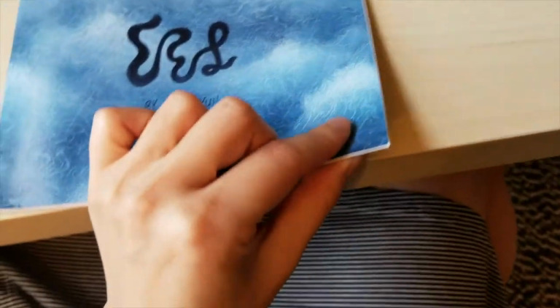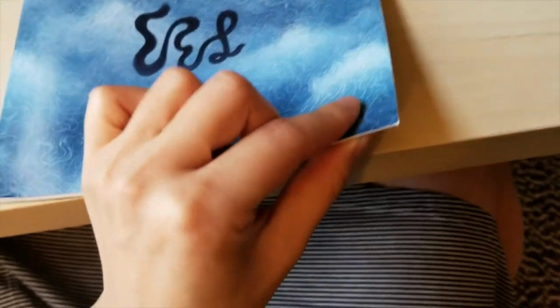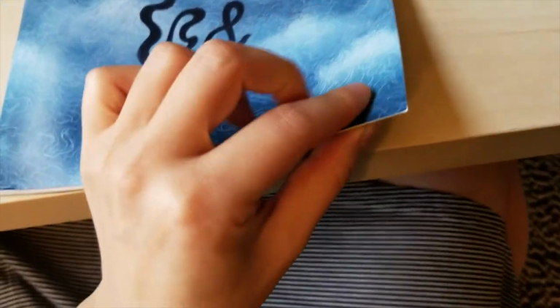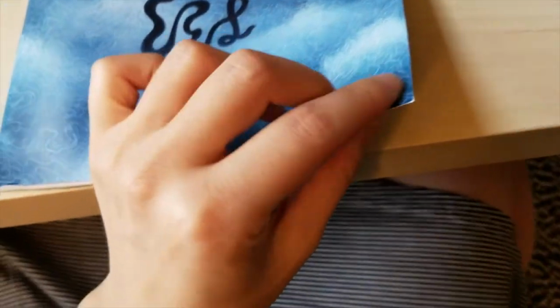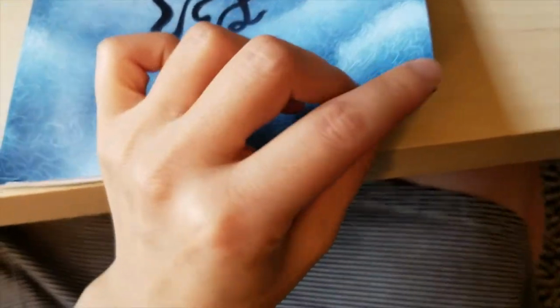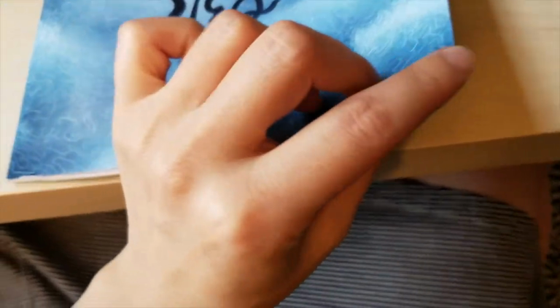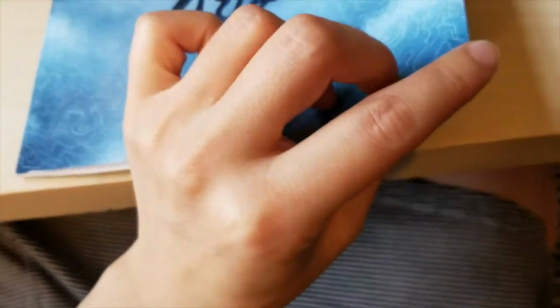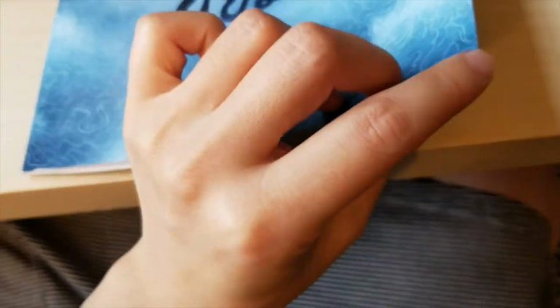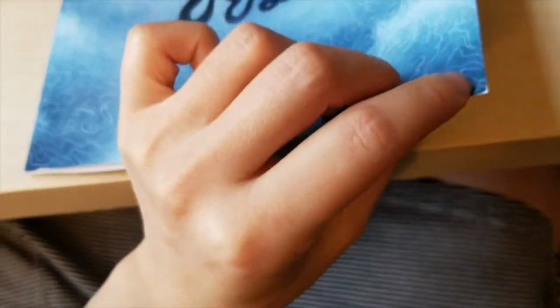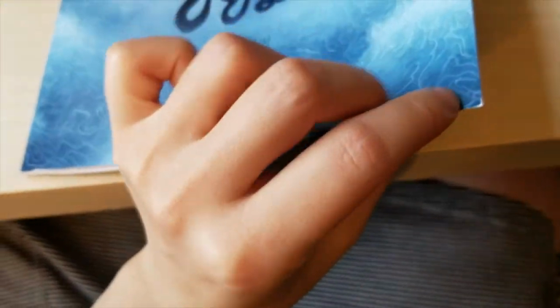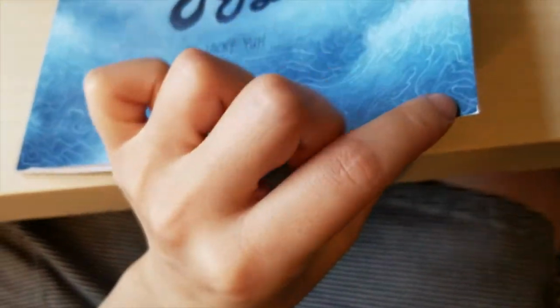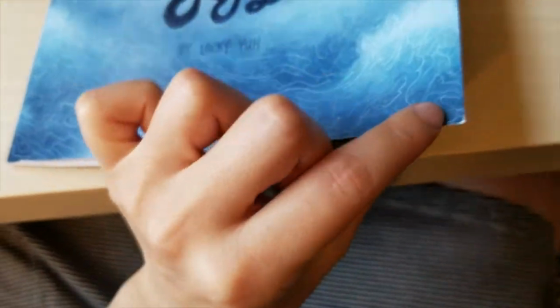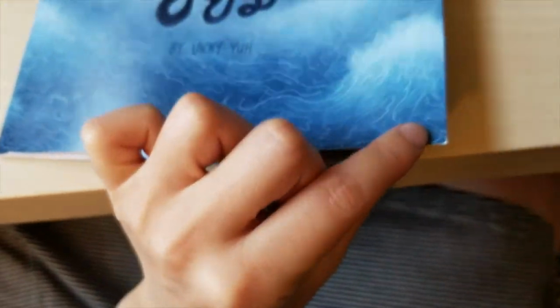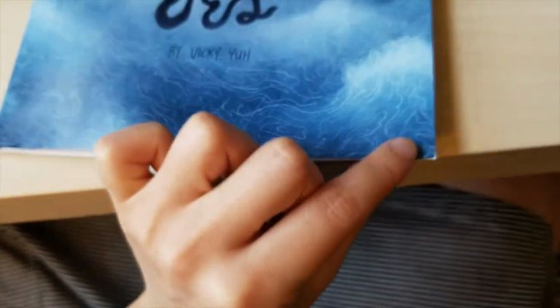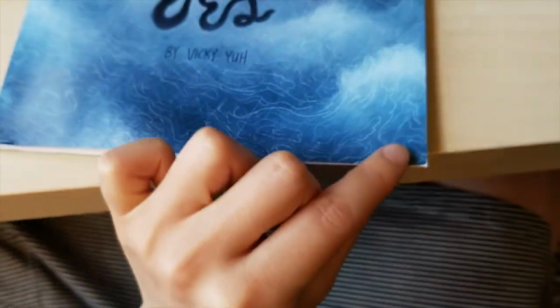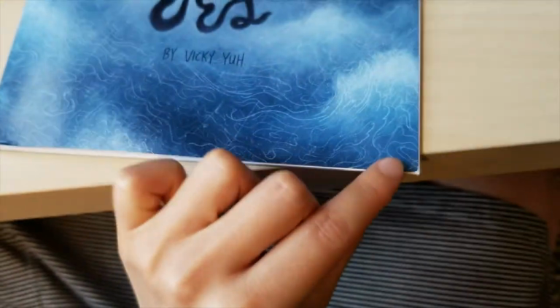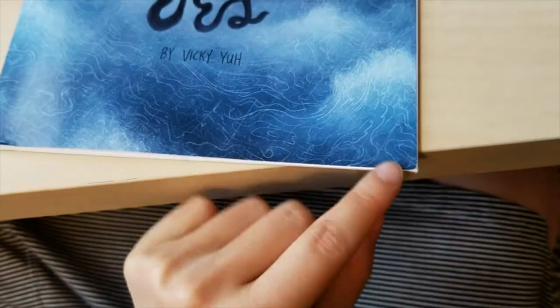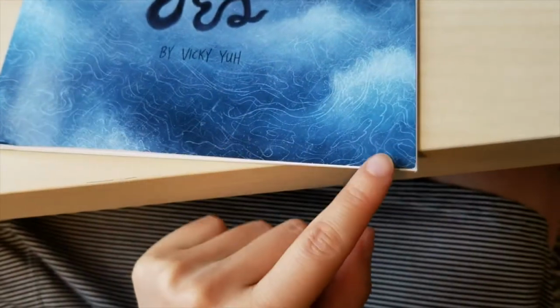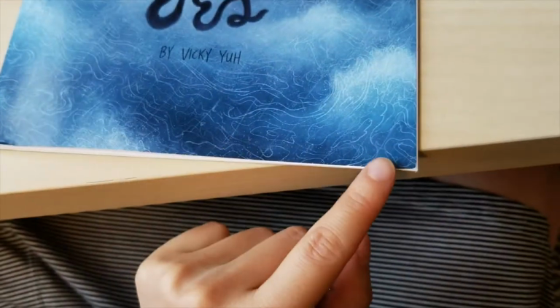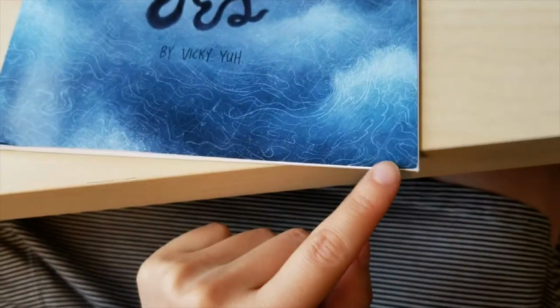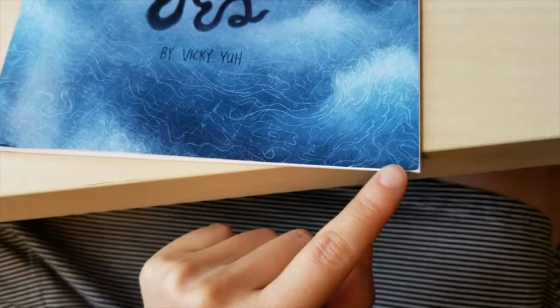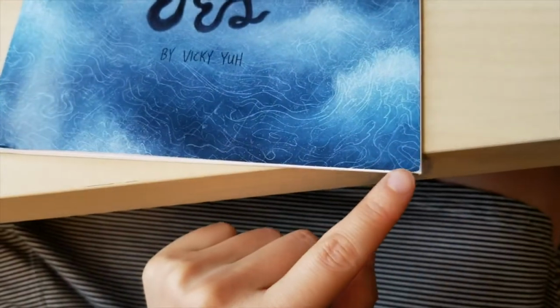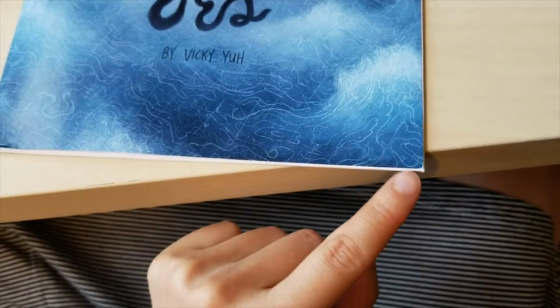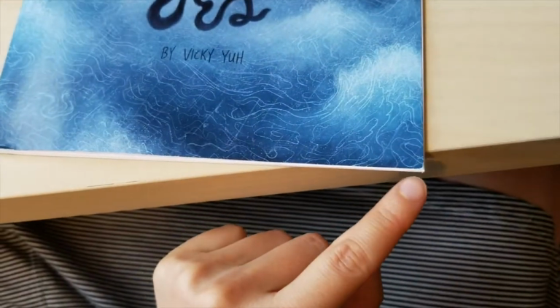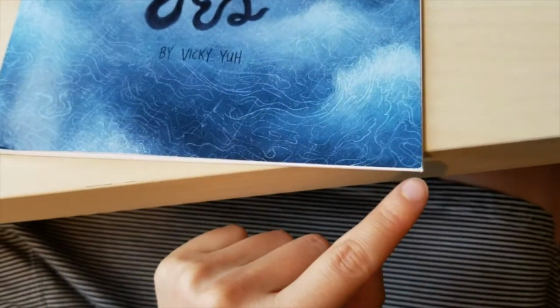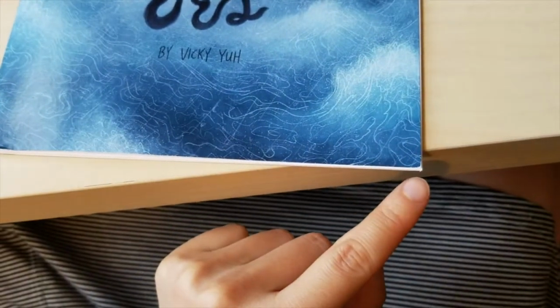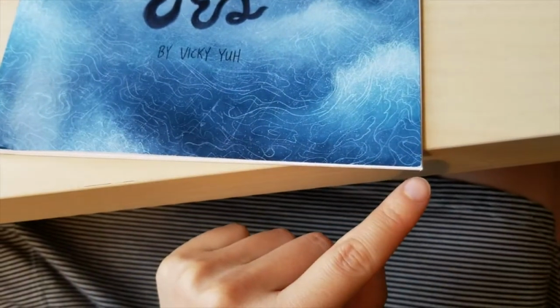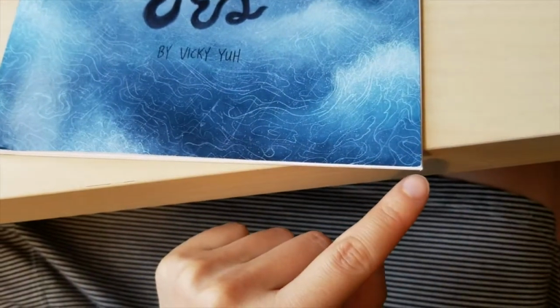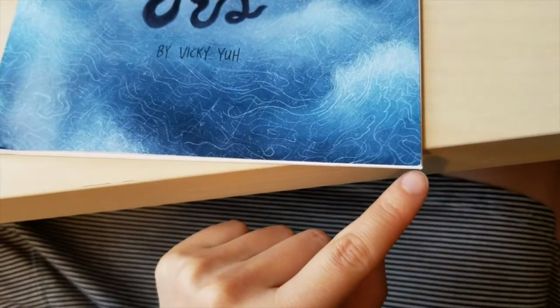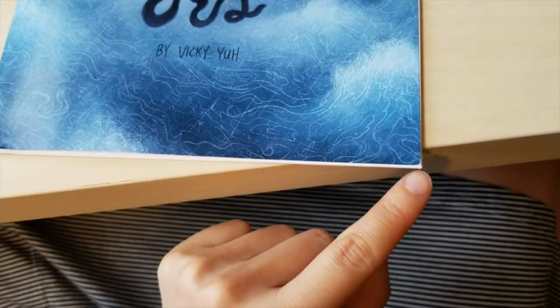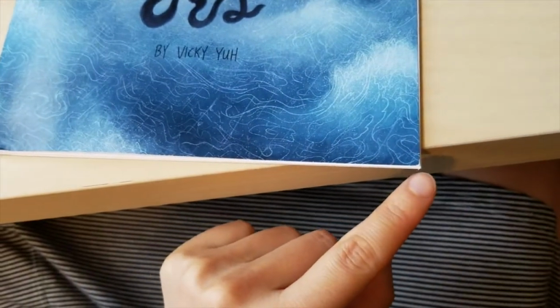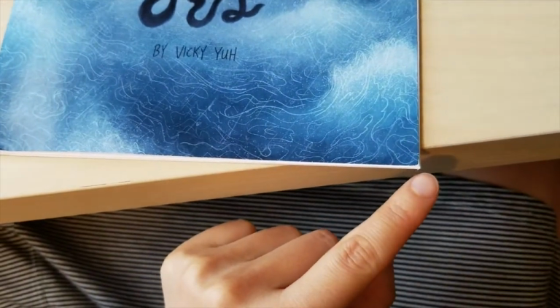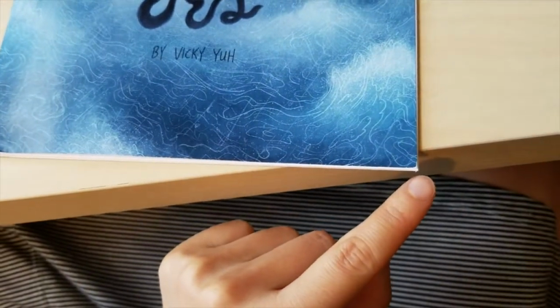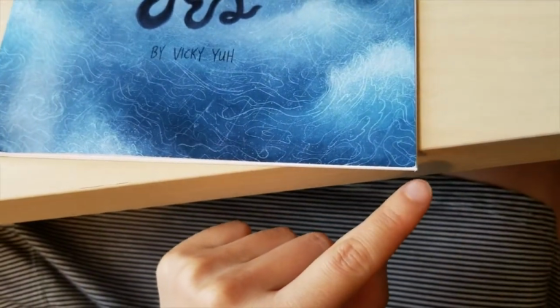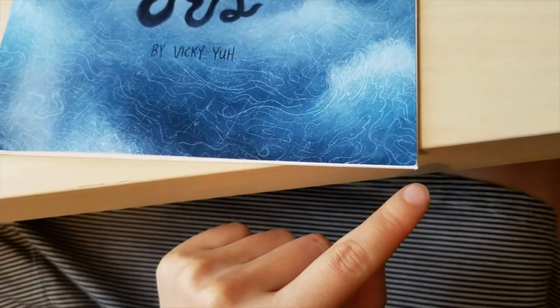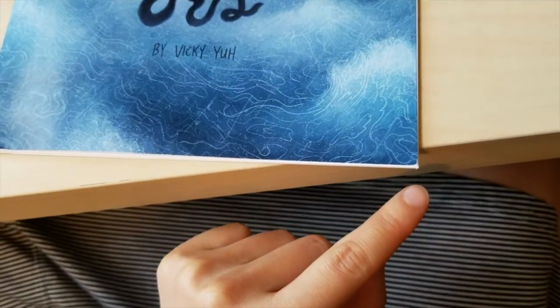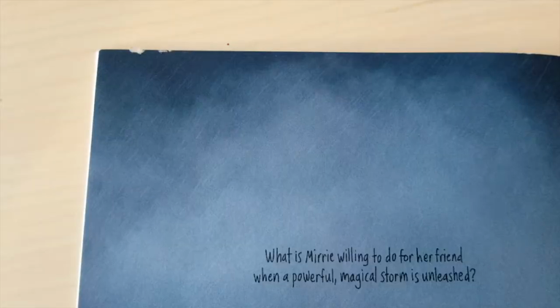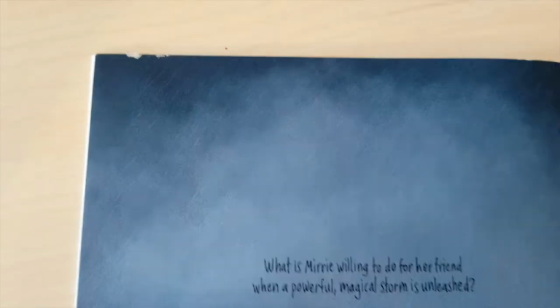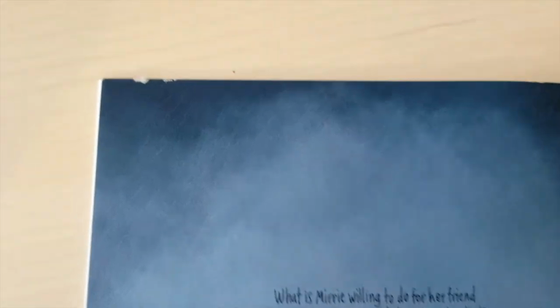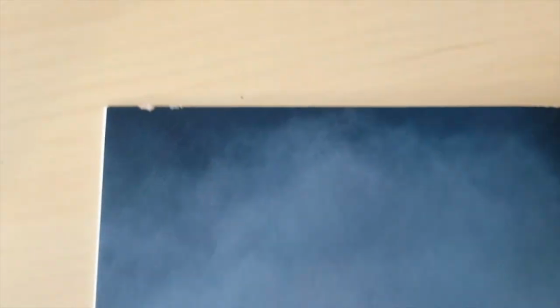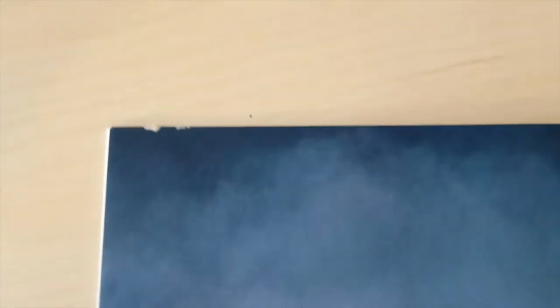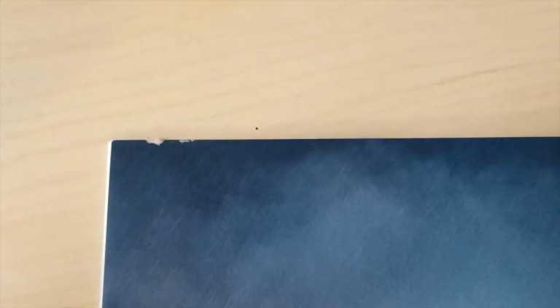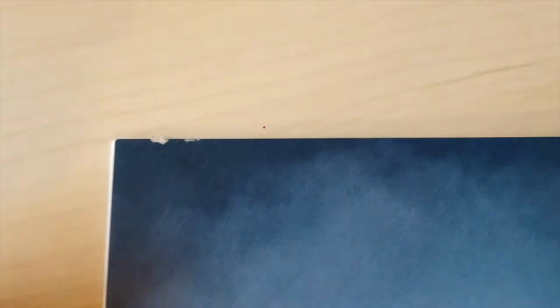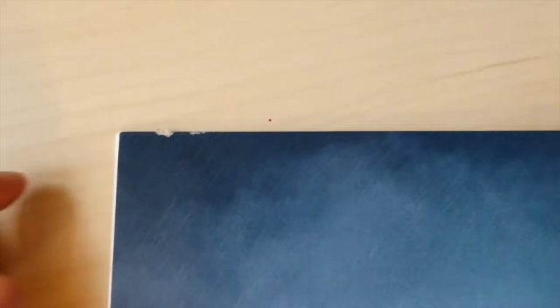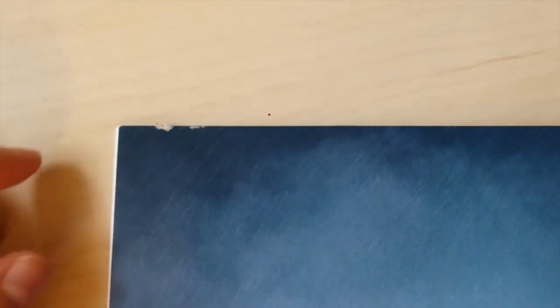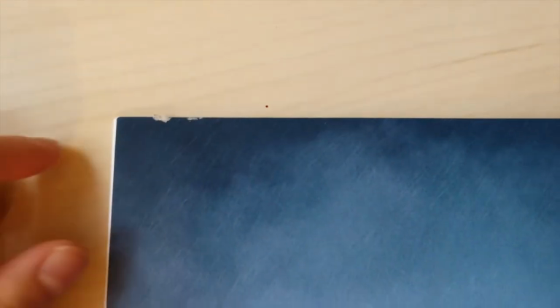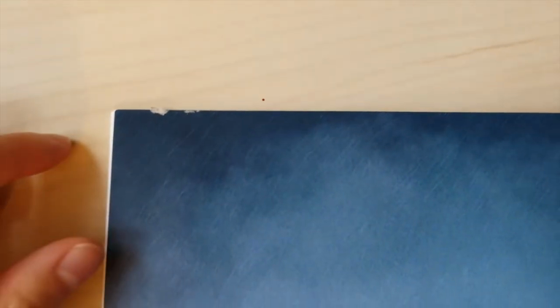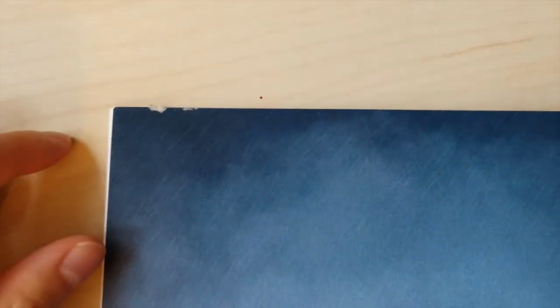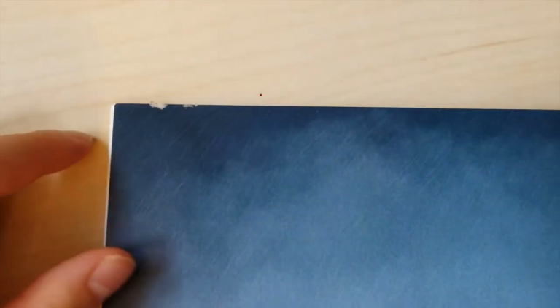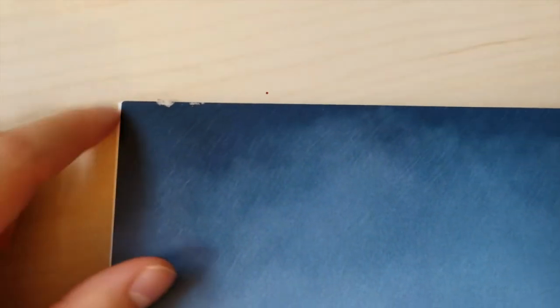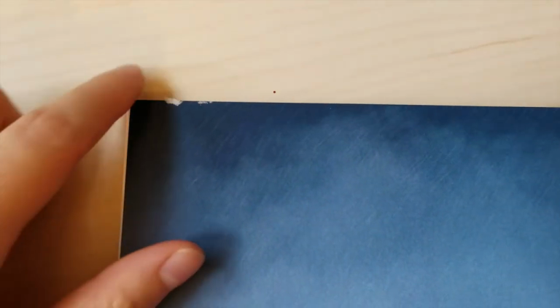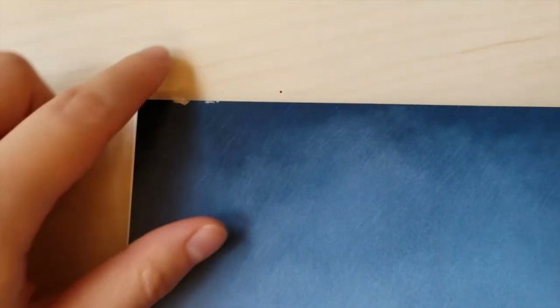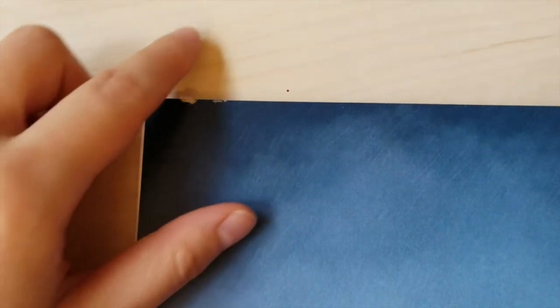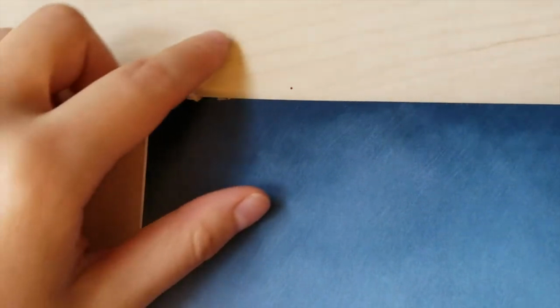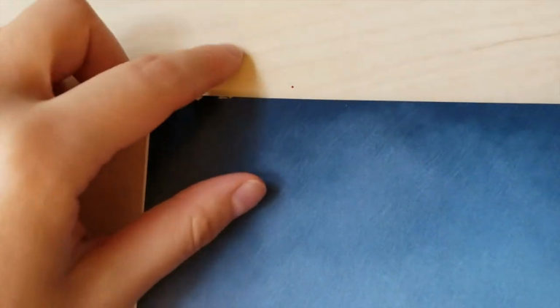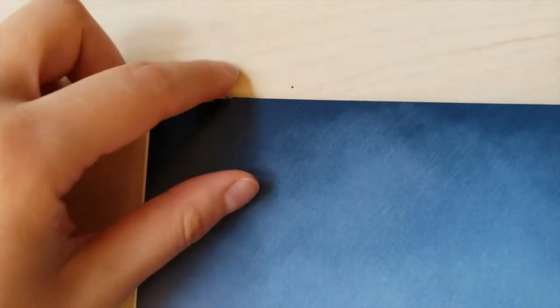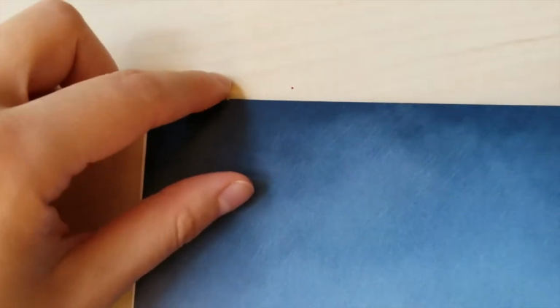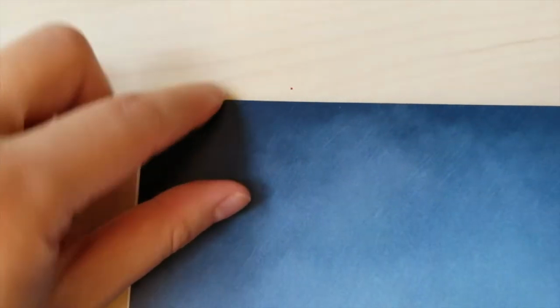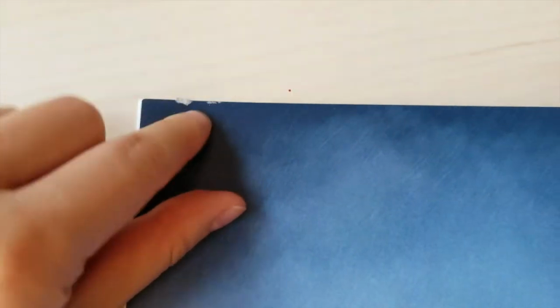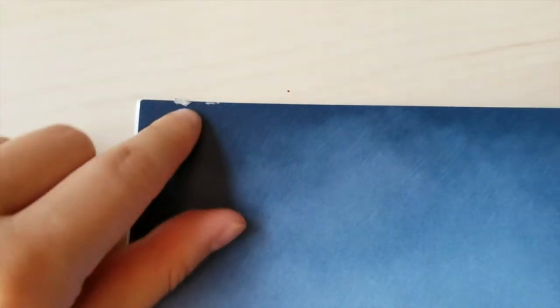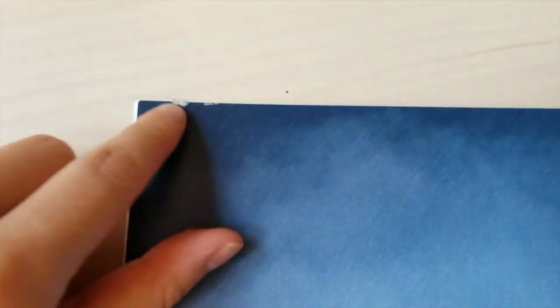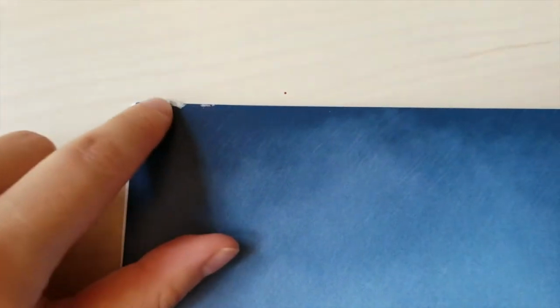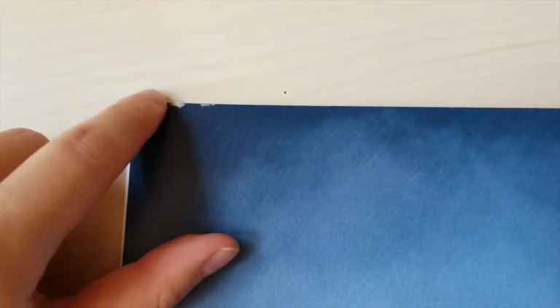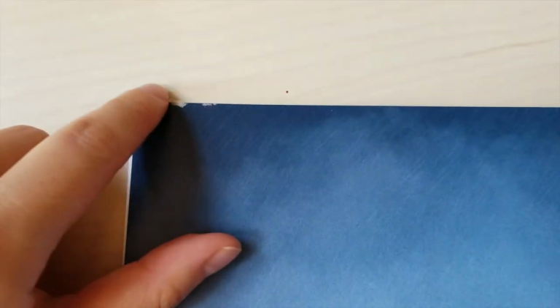But later, when I checked, I saw that there were scuffed edges and even some weird sticky material on the back.